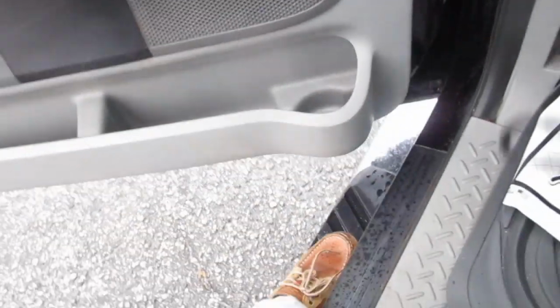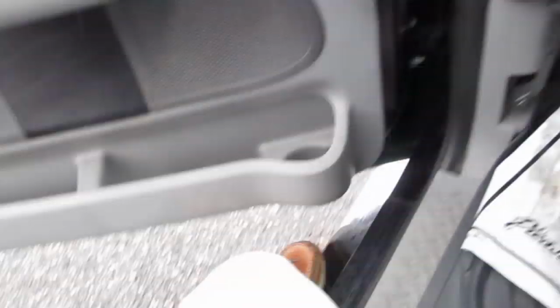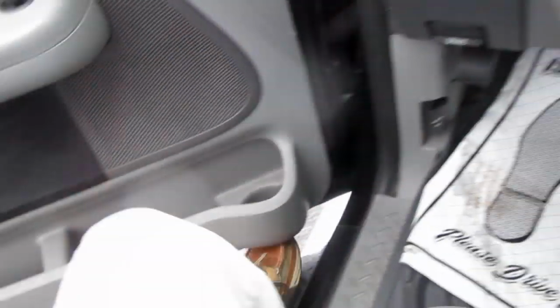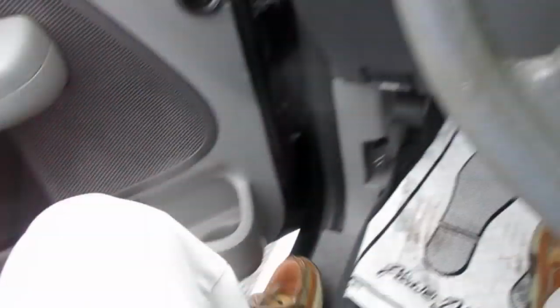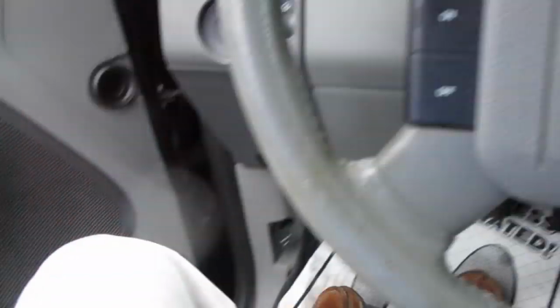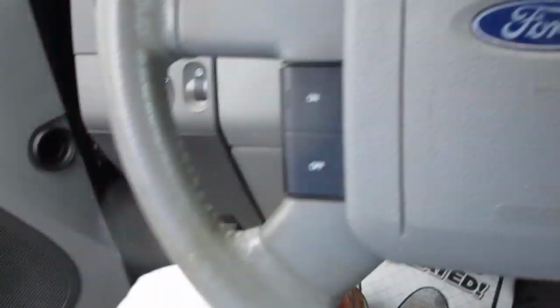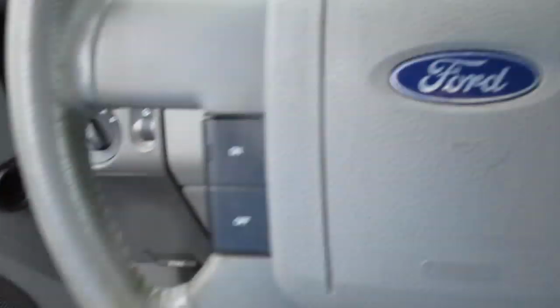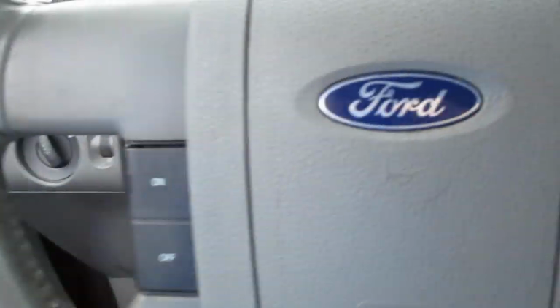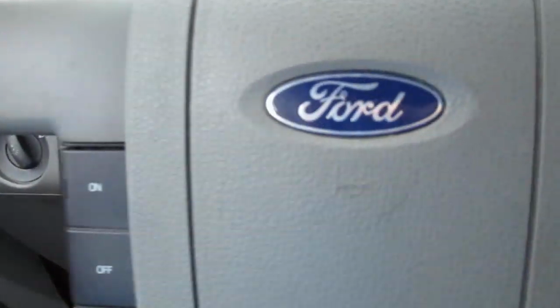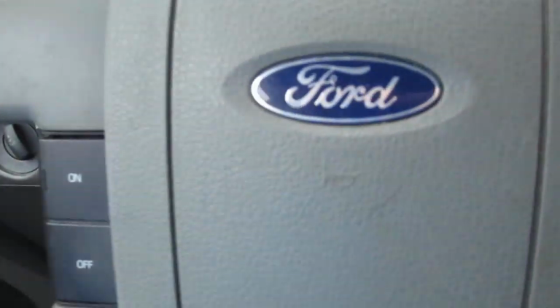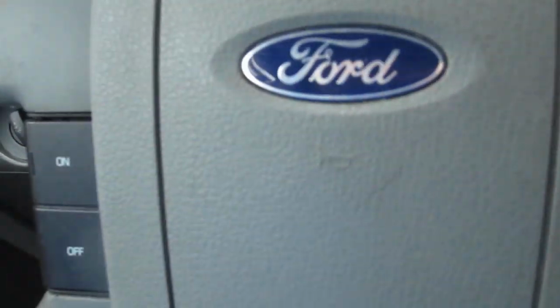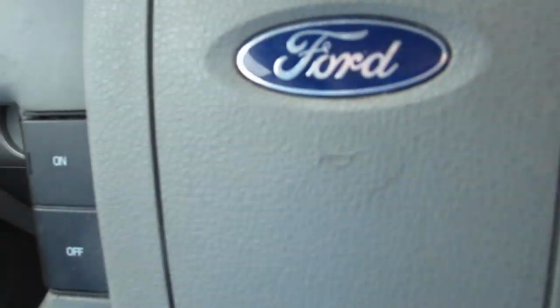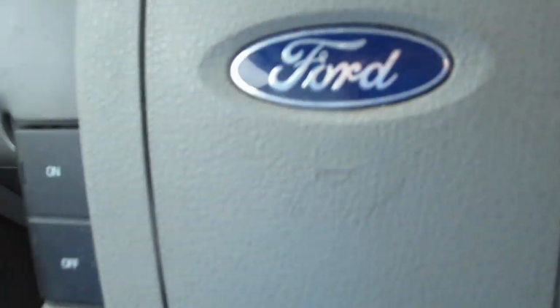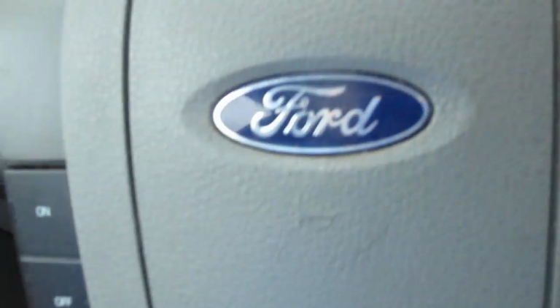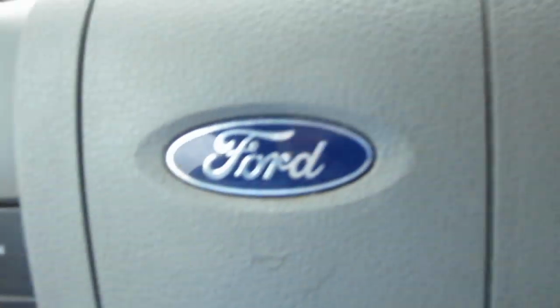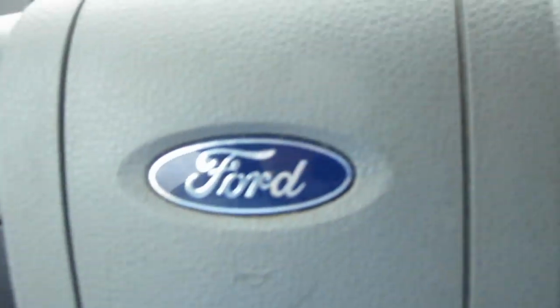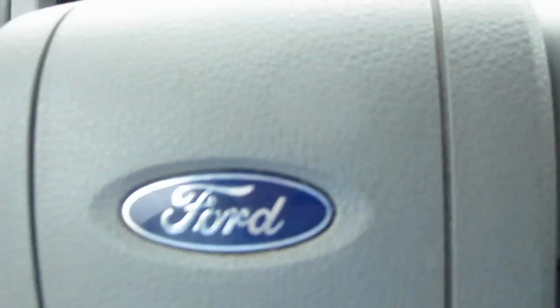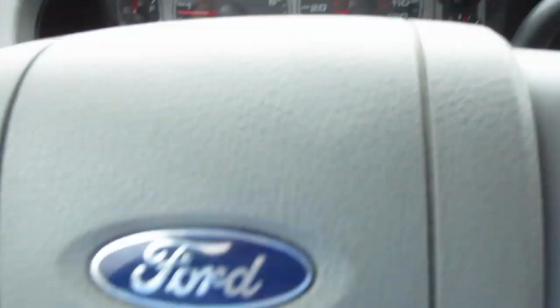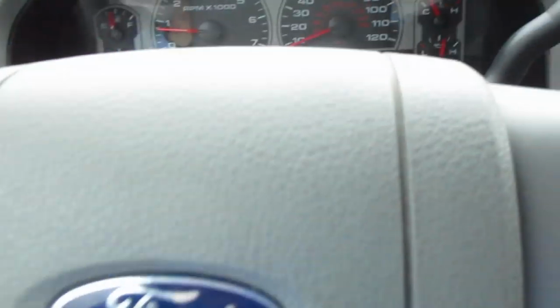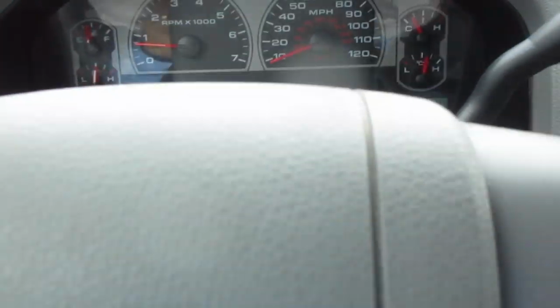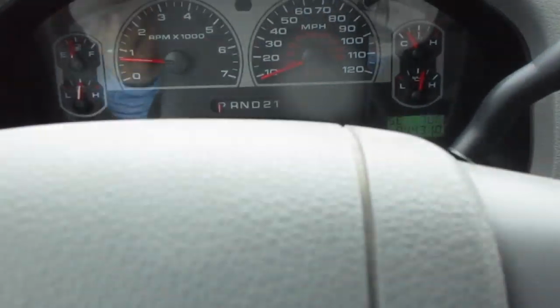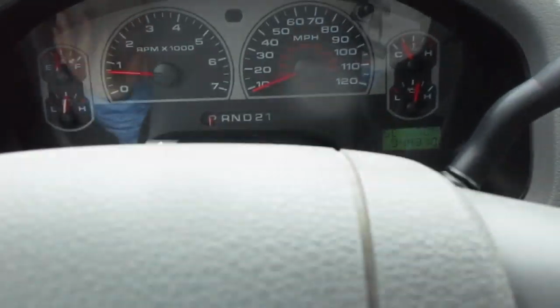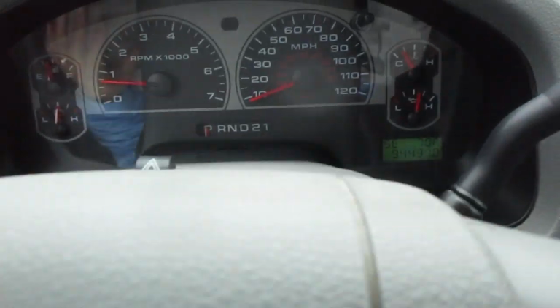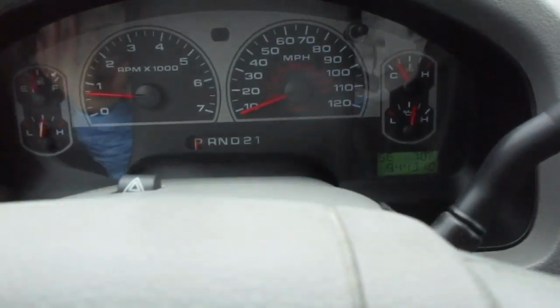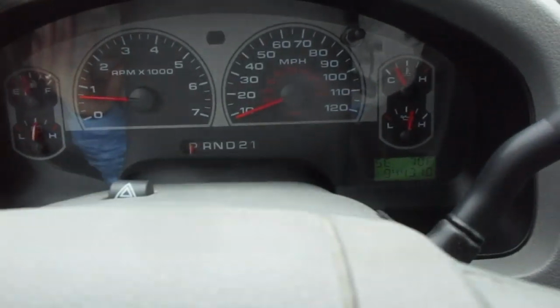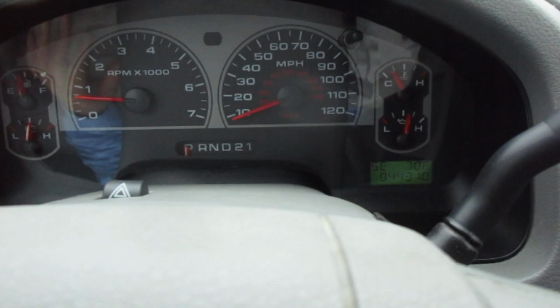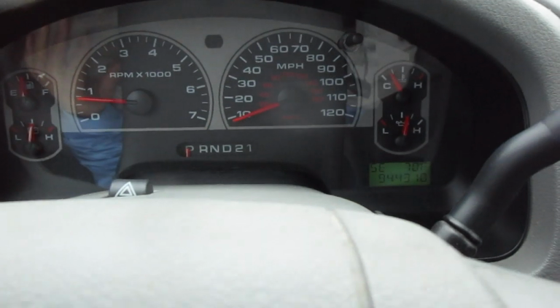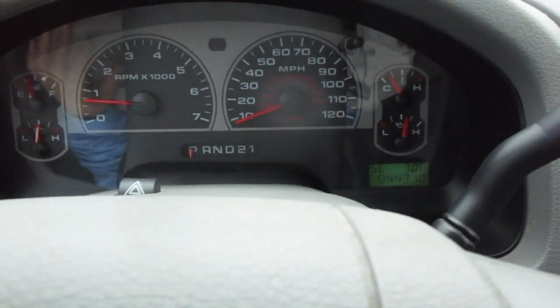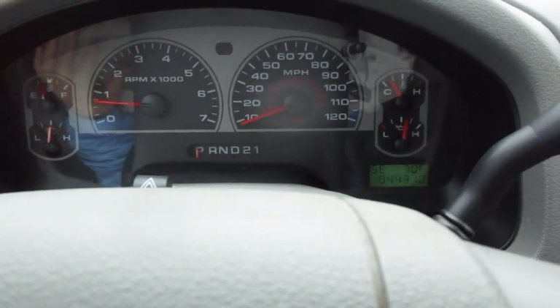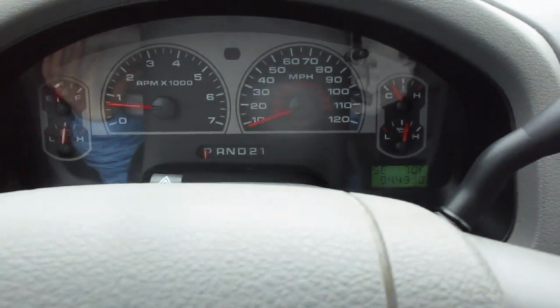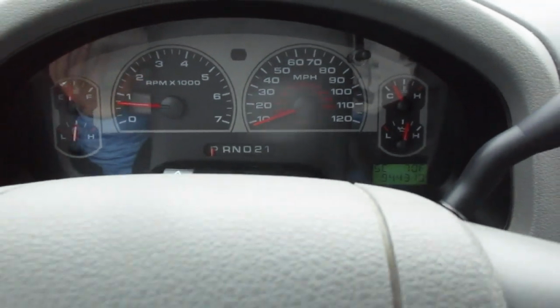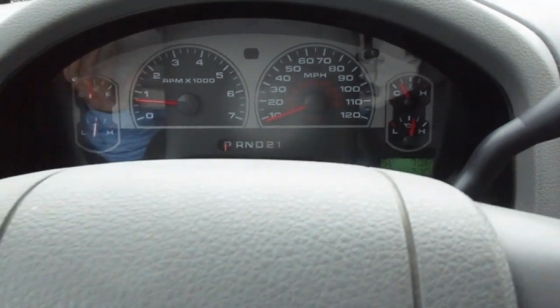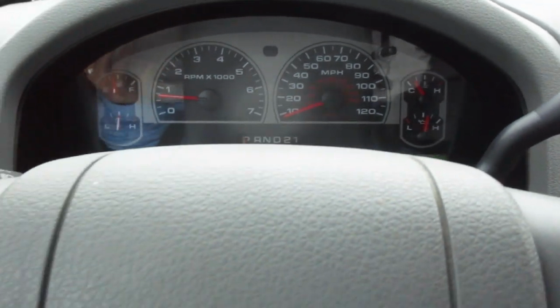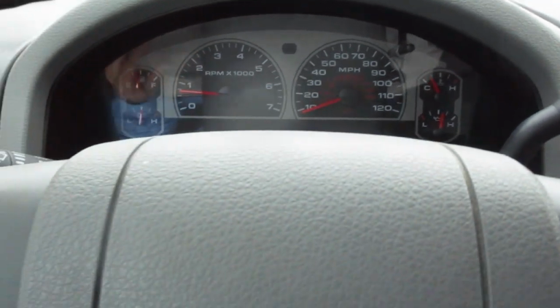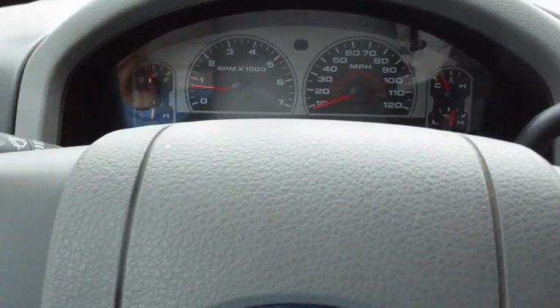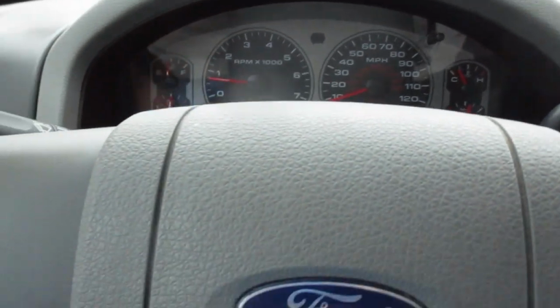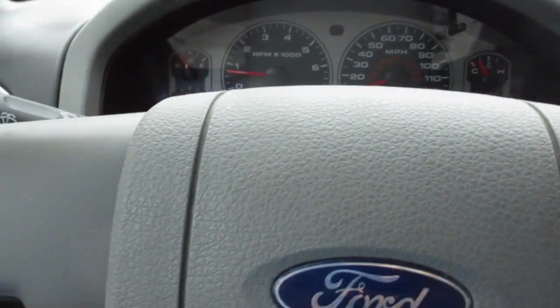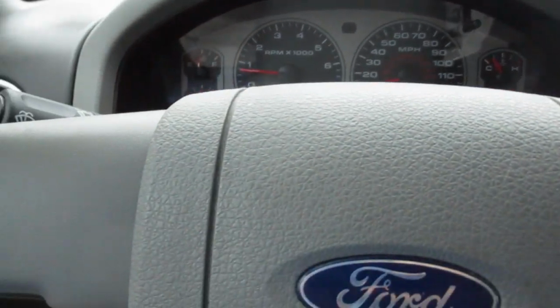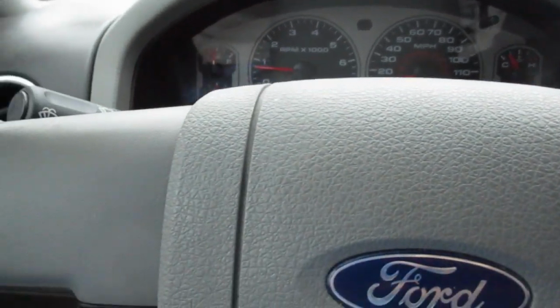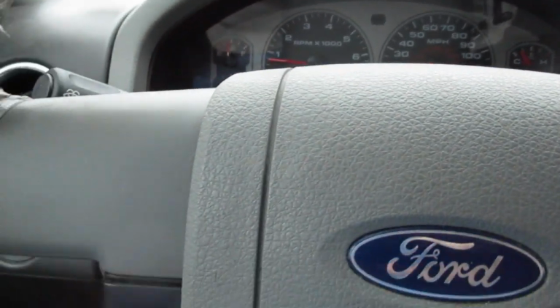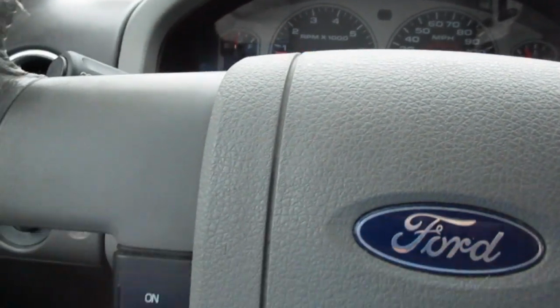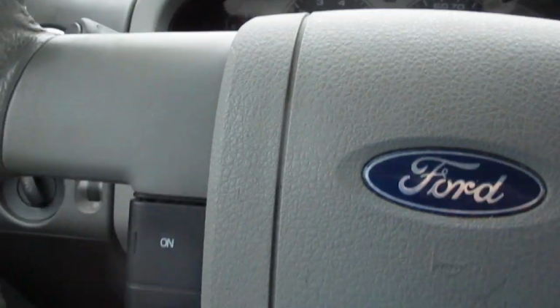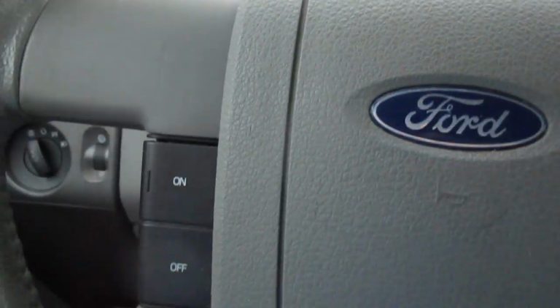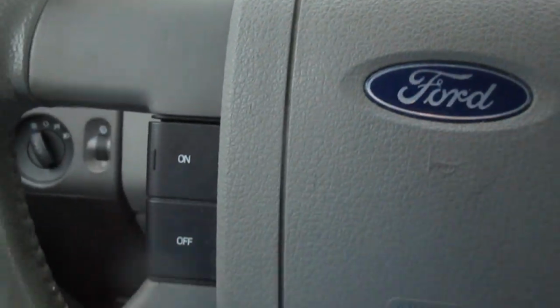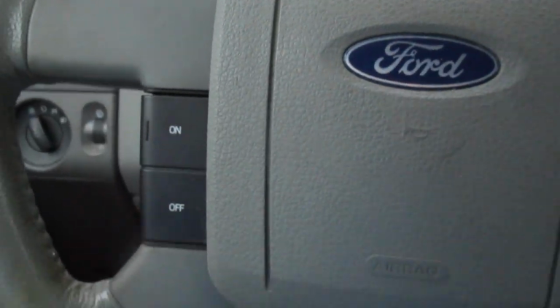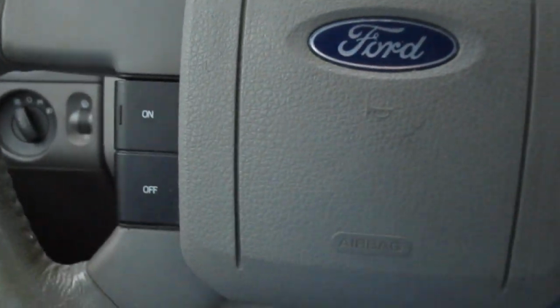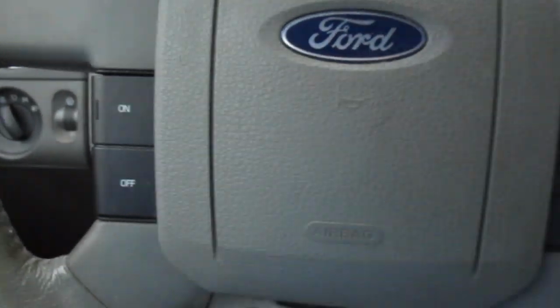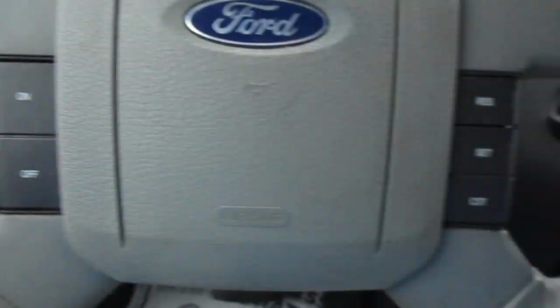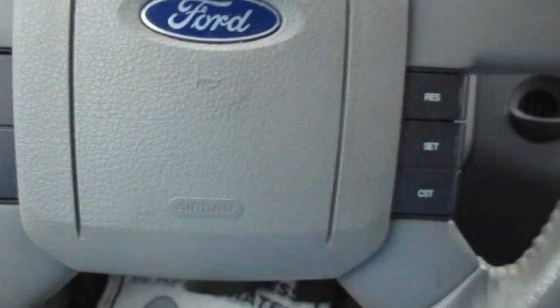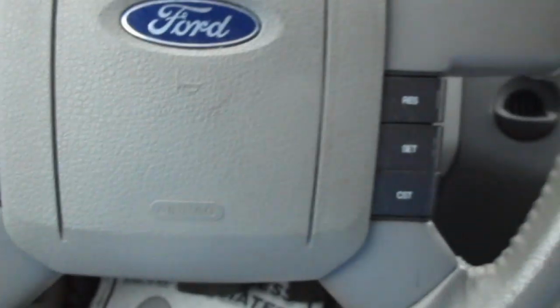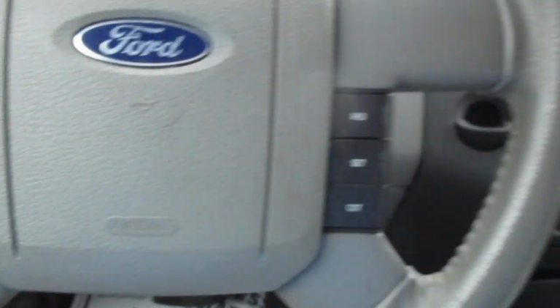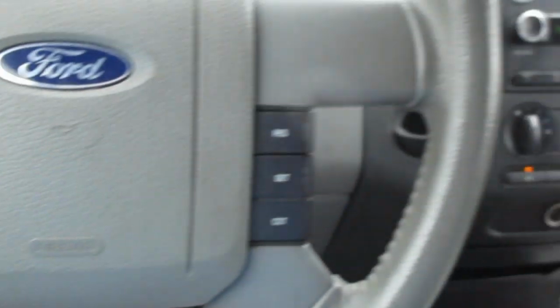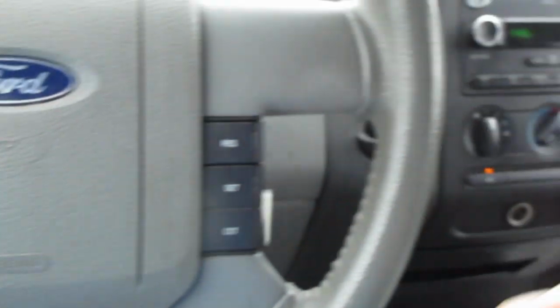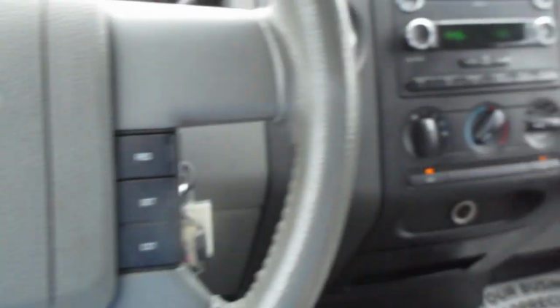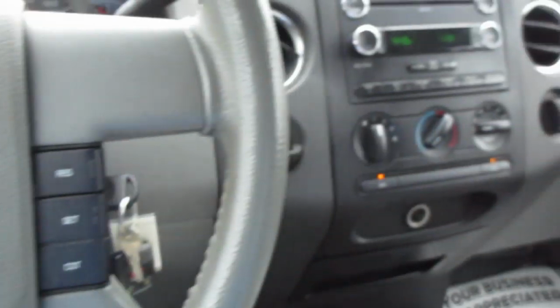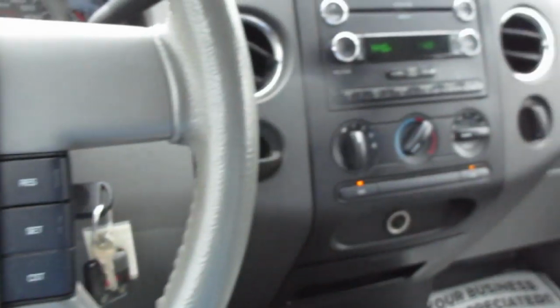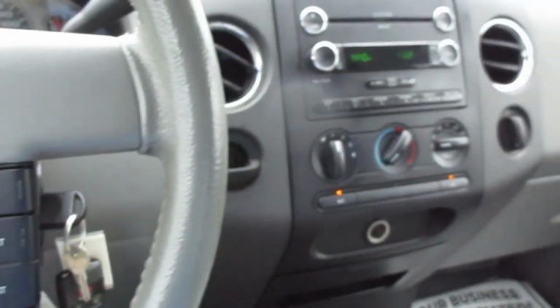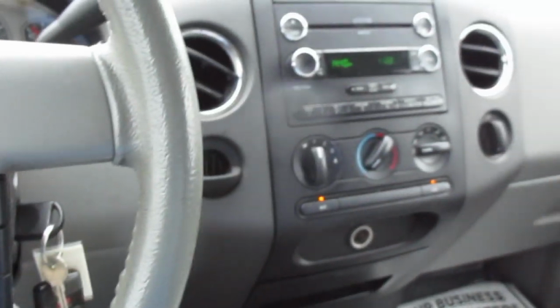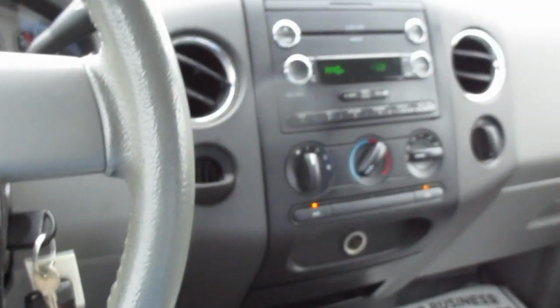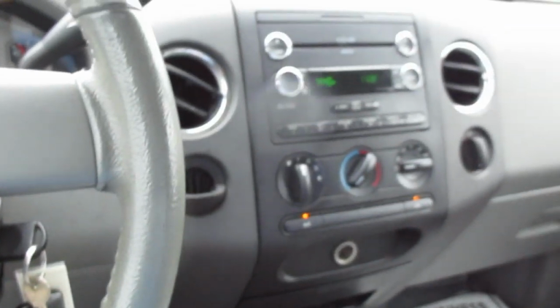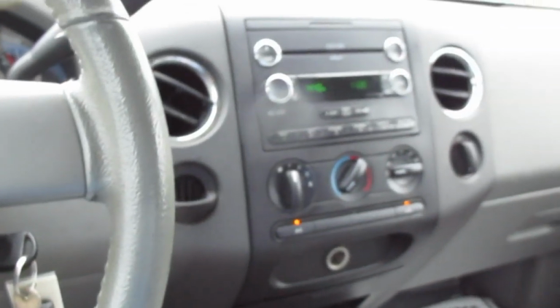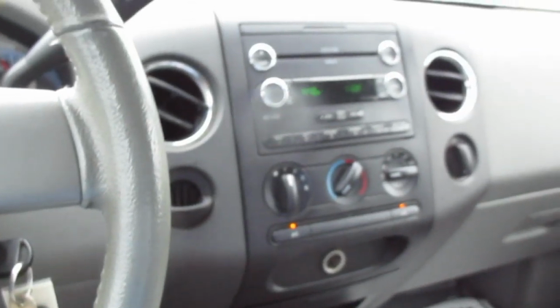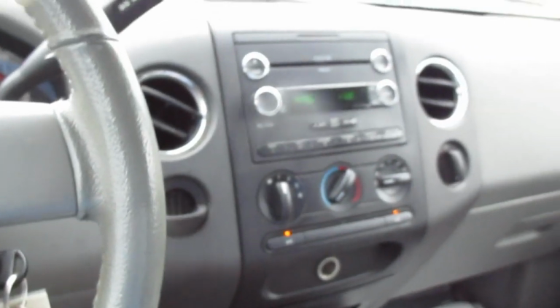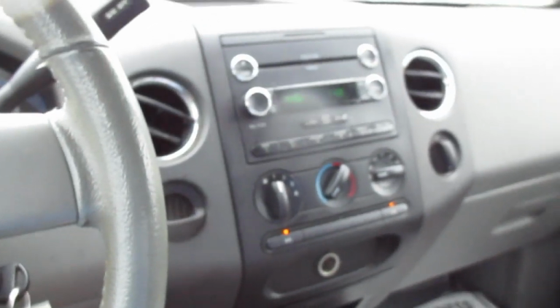As I mentioned before, this truck only has 94,000 miles on it. It's running really well. Everything seems good. The AC is blowing cold.